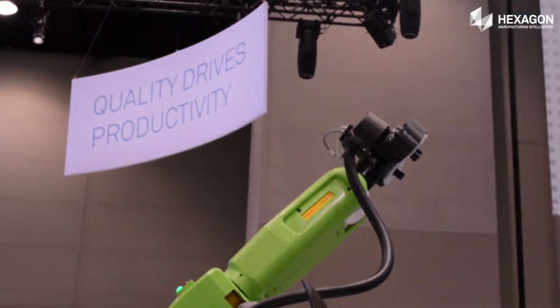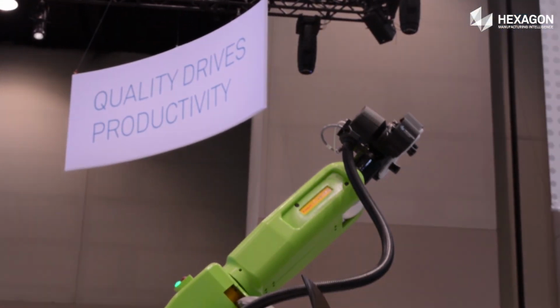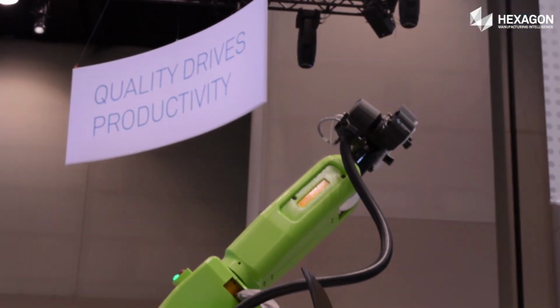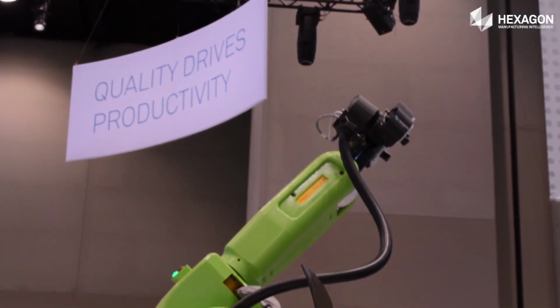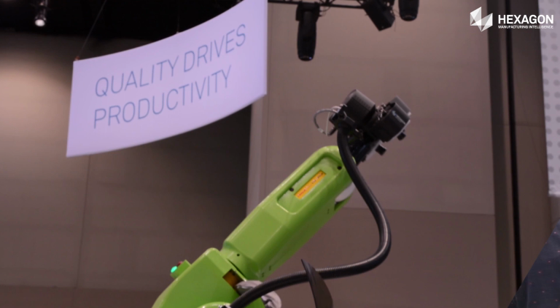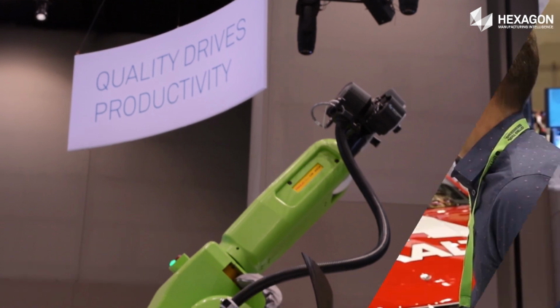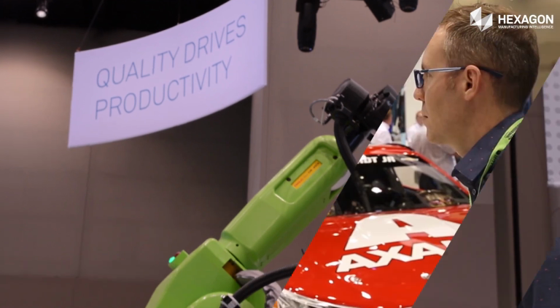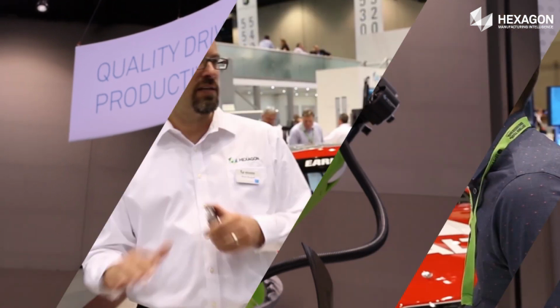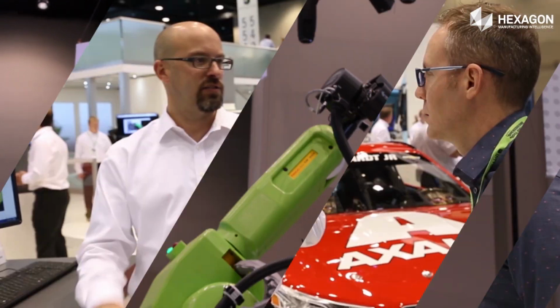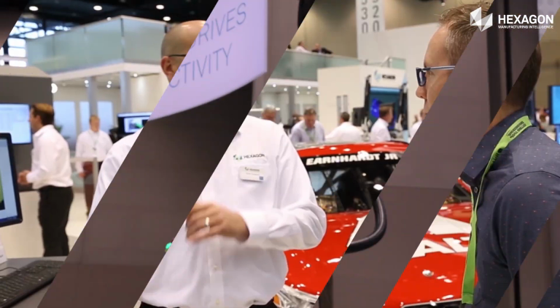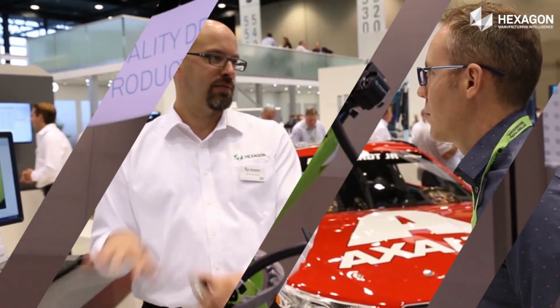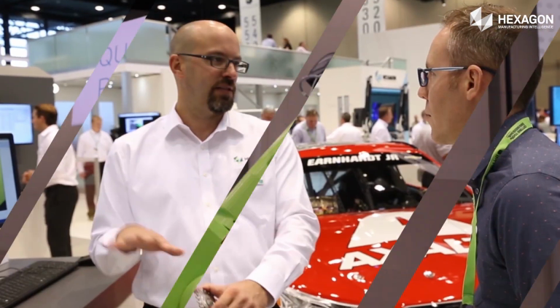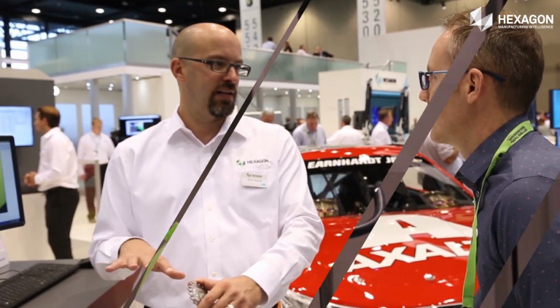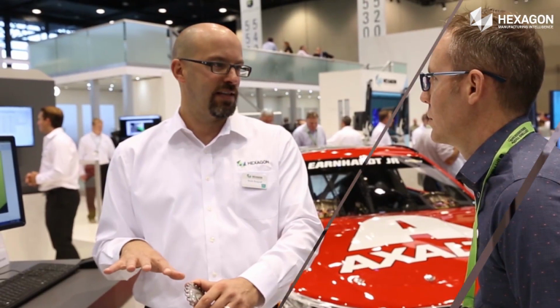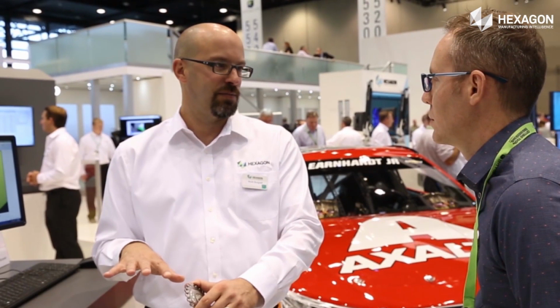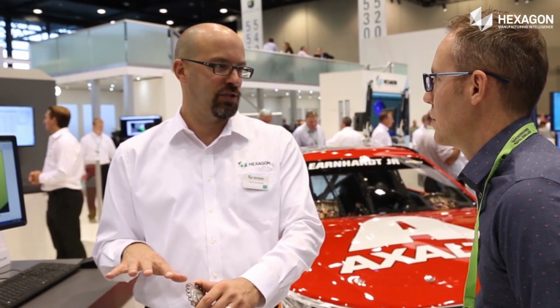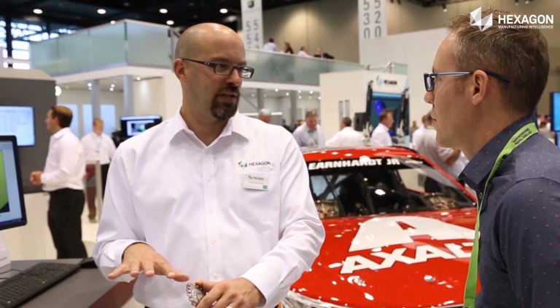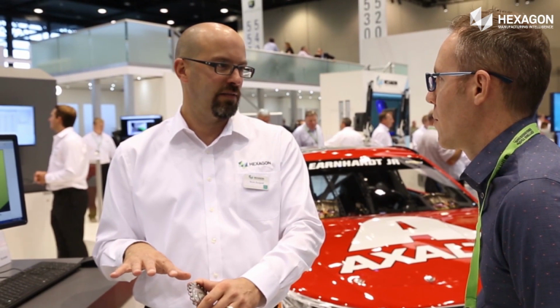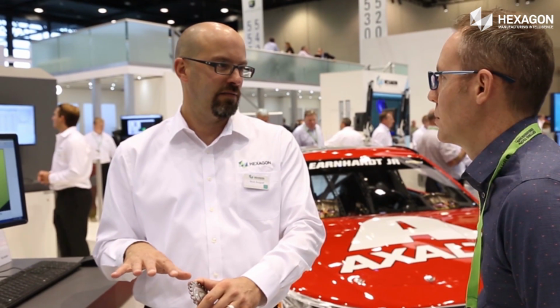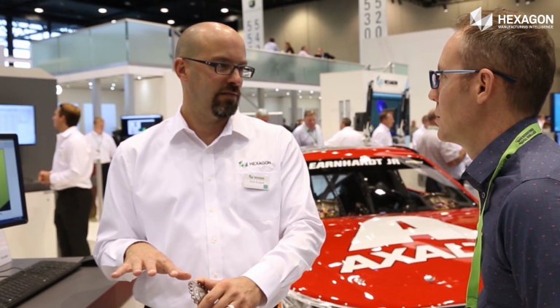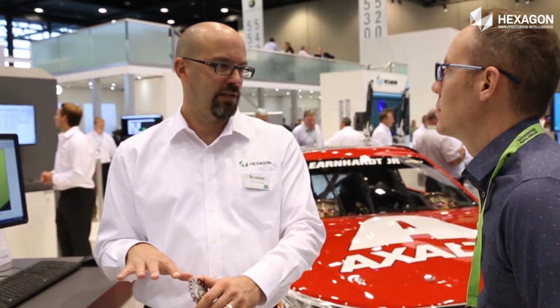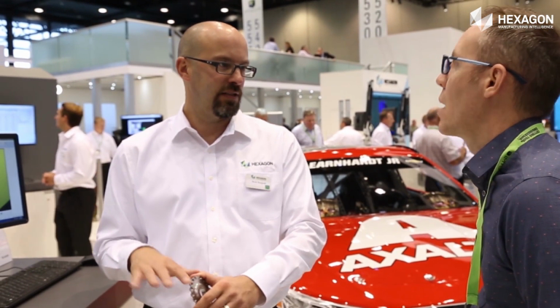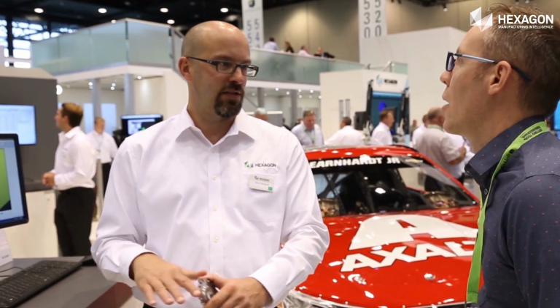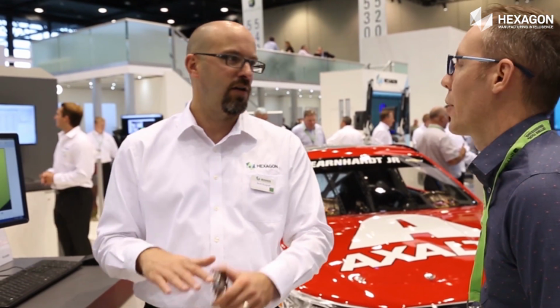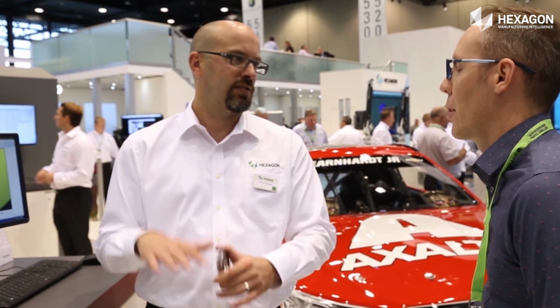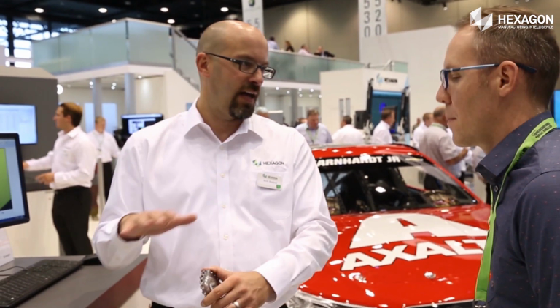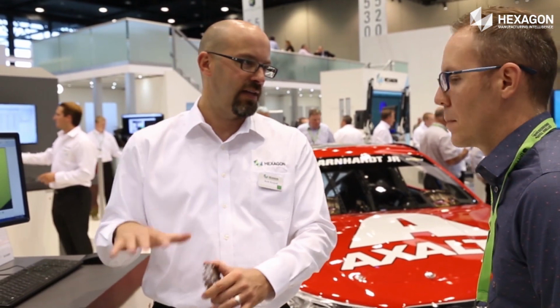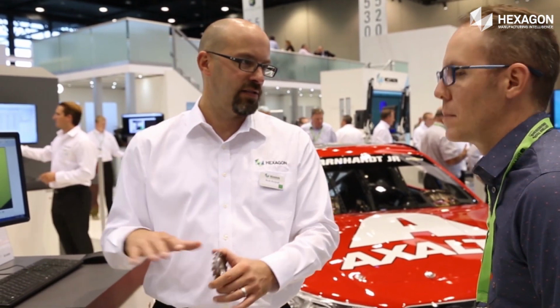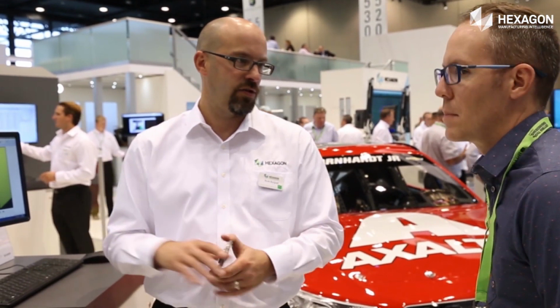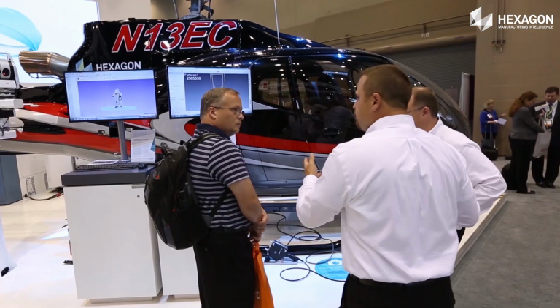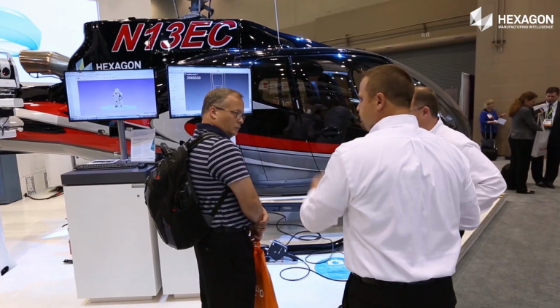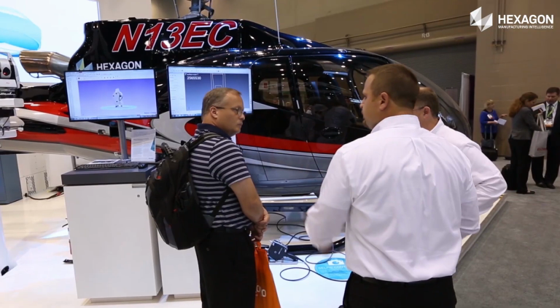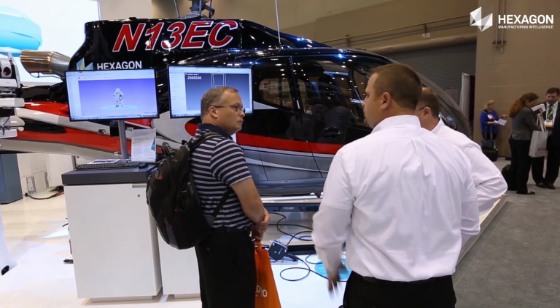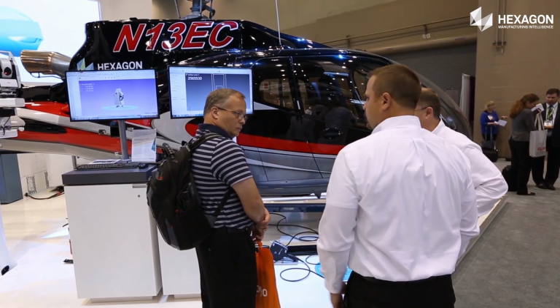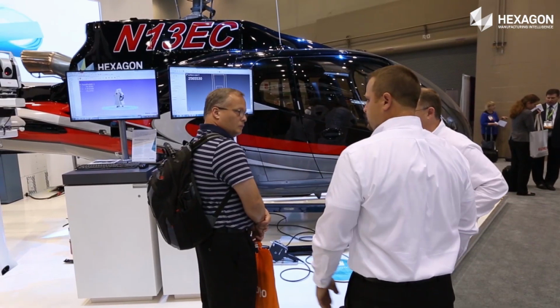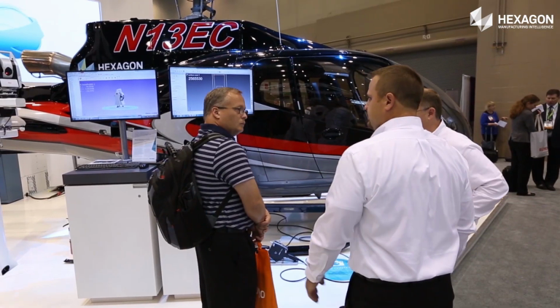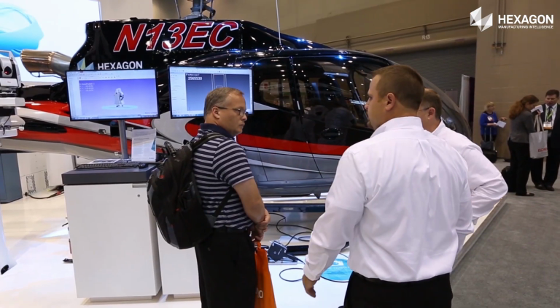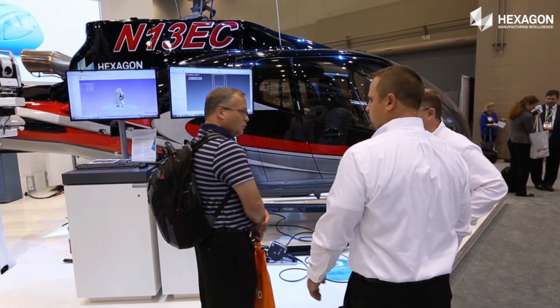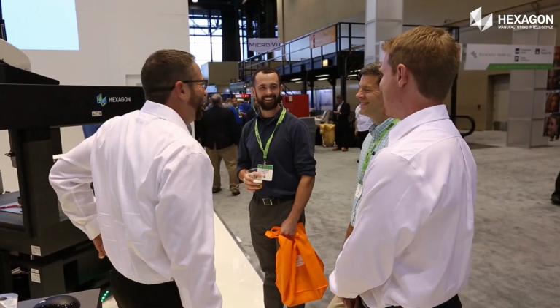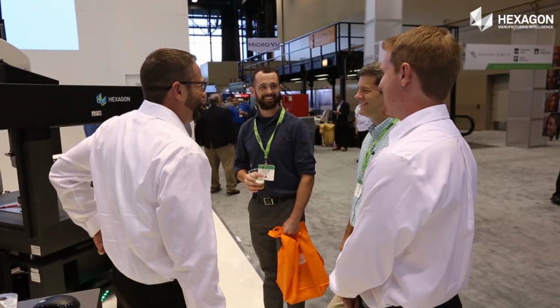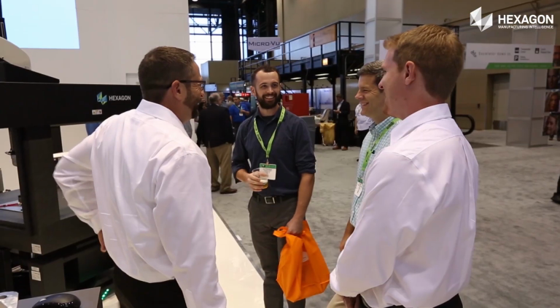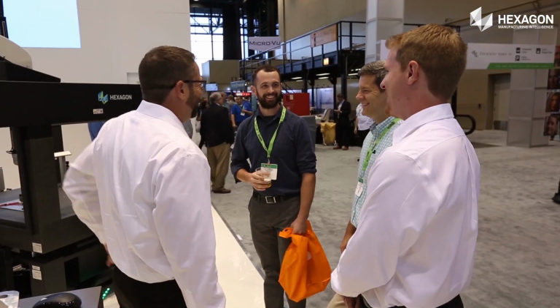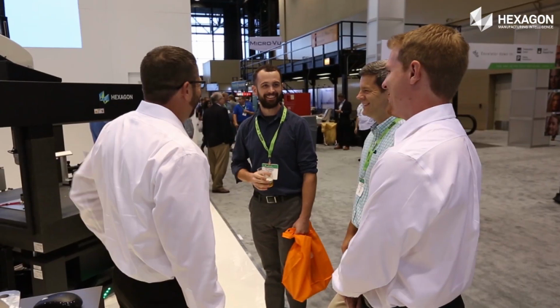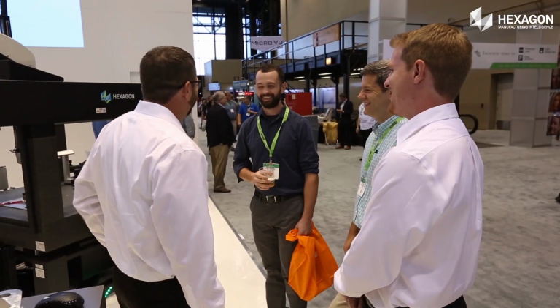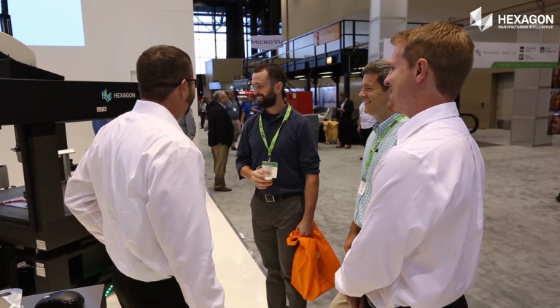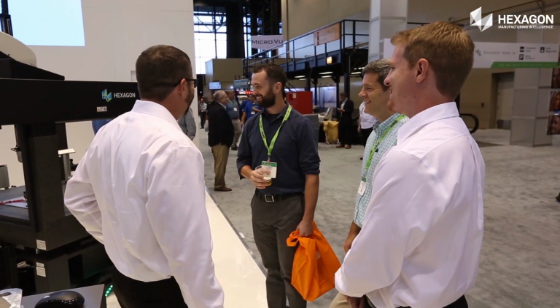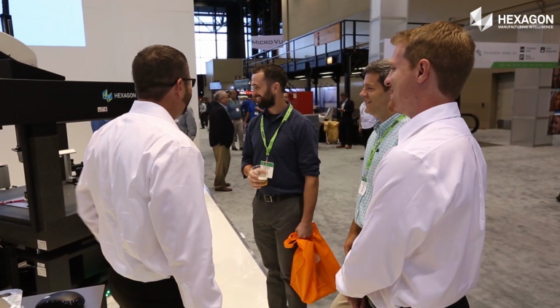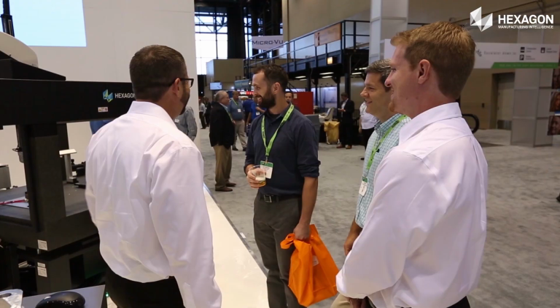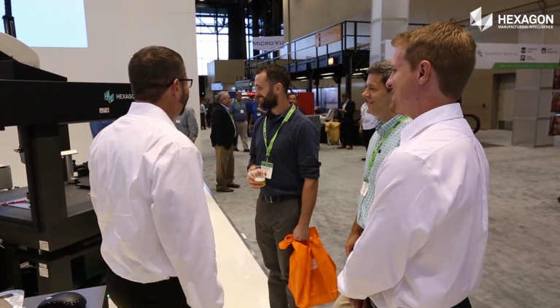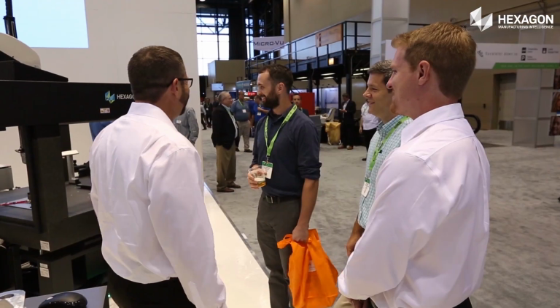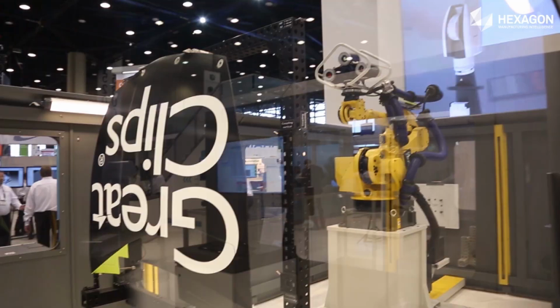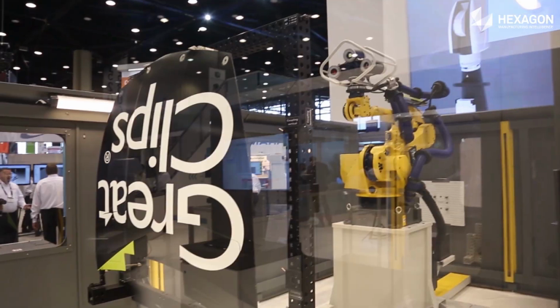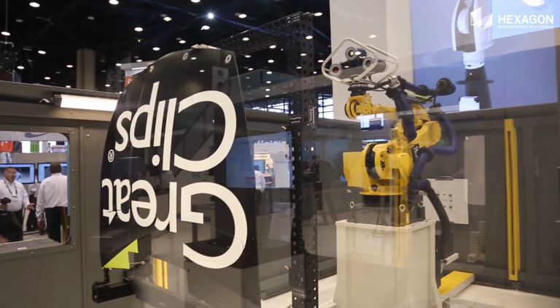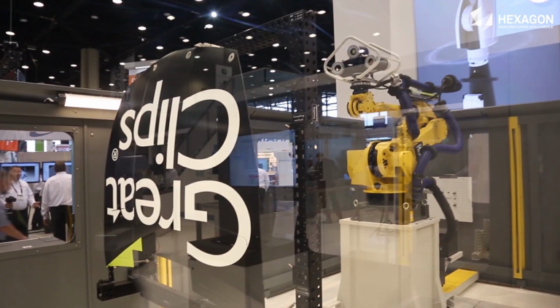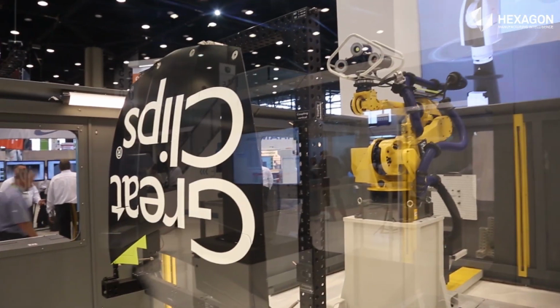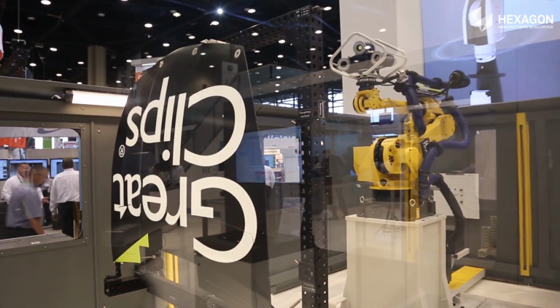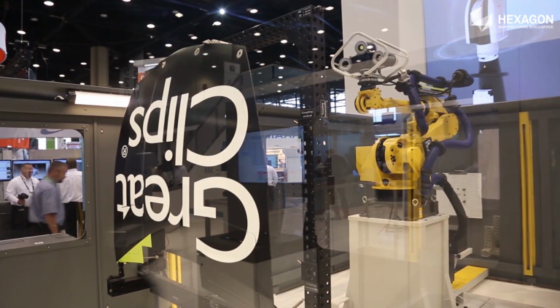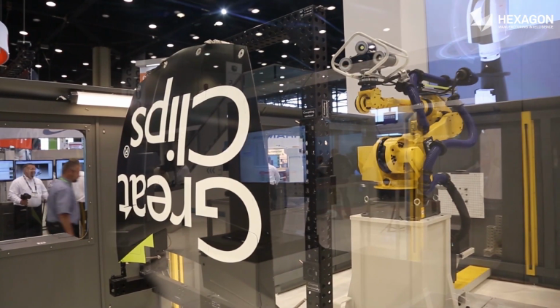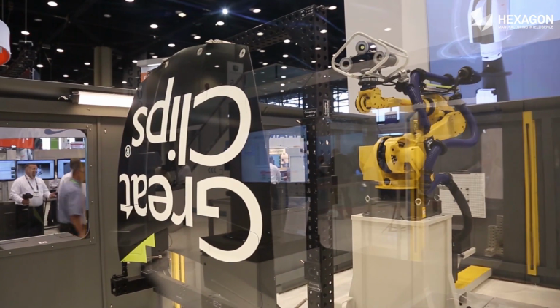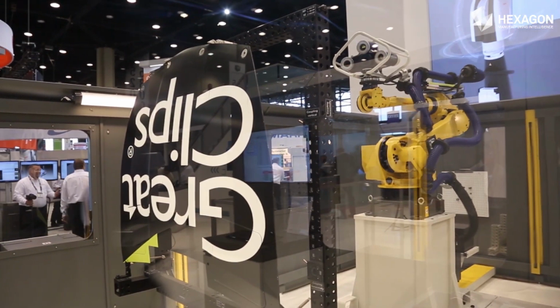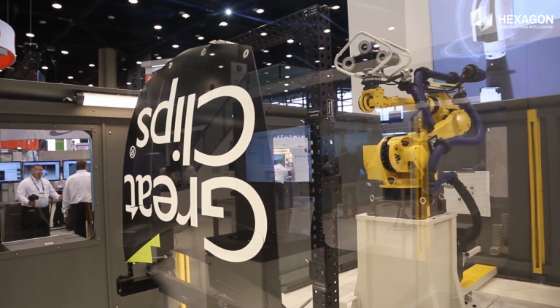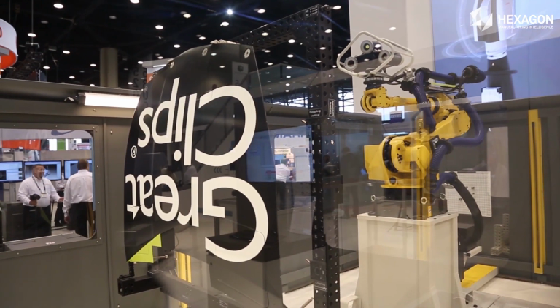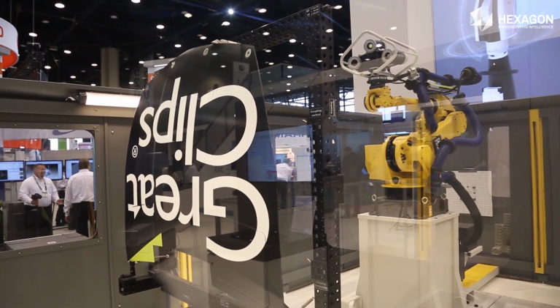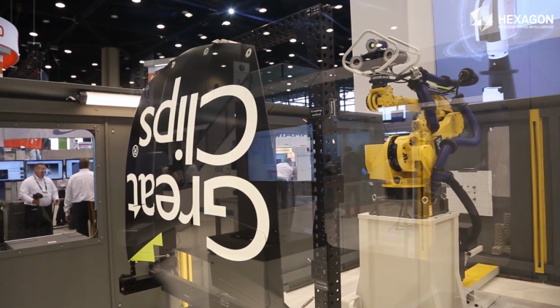Have a question? Our industry experts will be on hand to provide valuable one-on-one time, helping to meet specific customer needs.